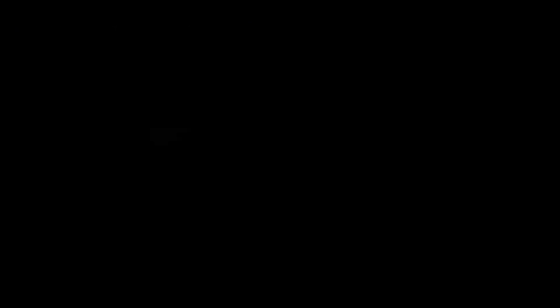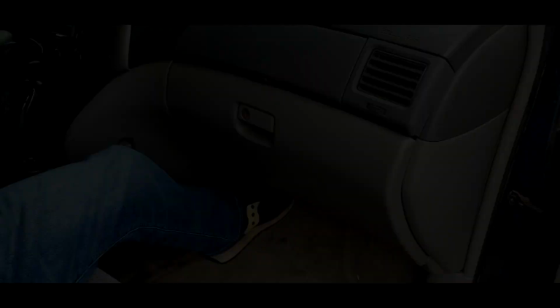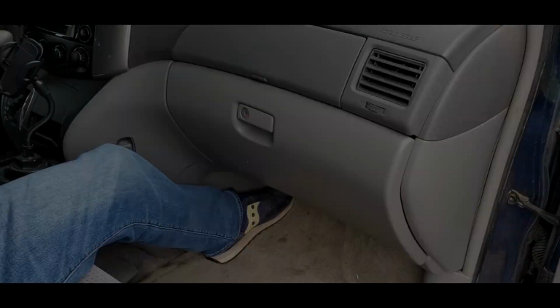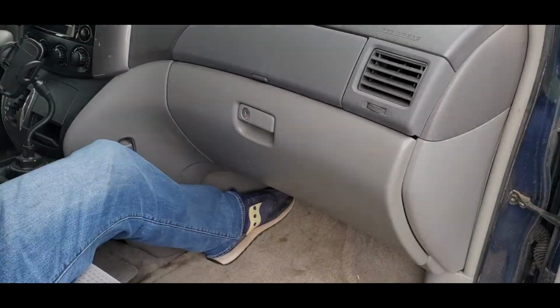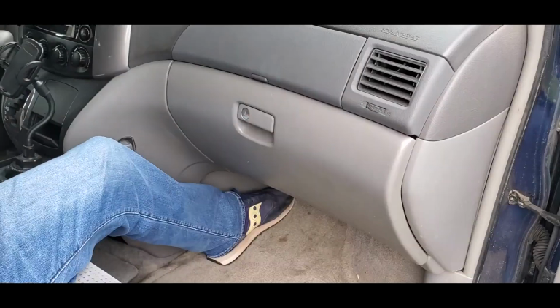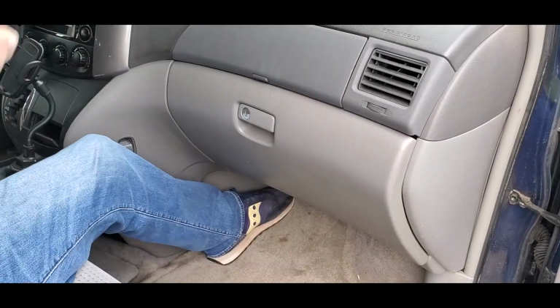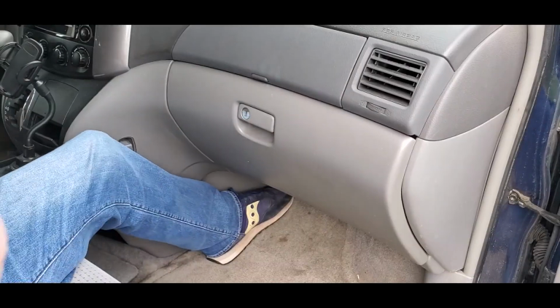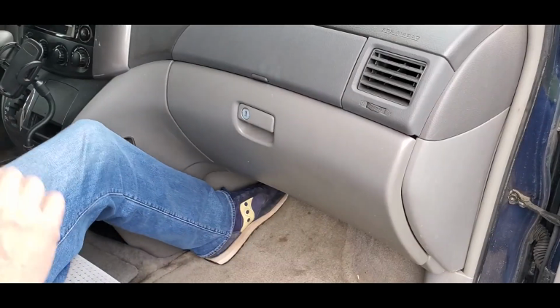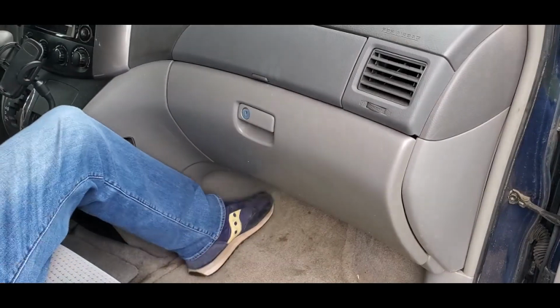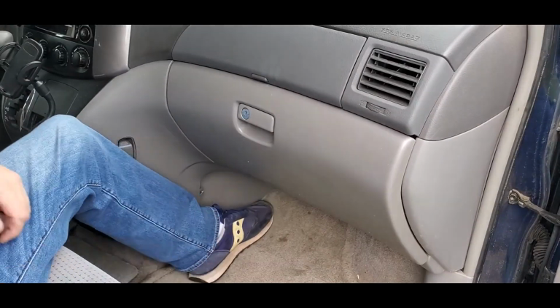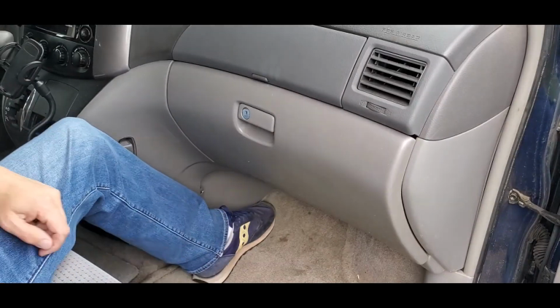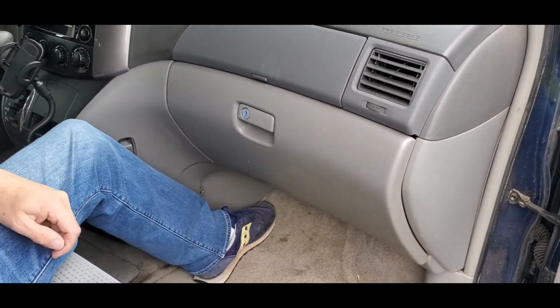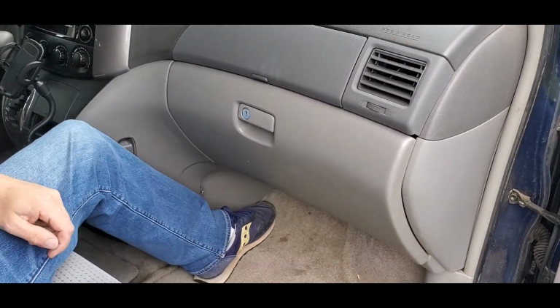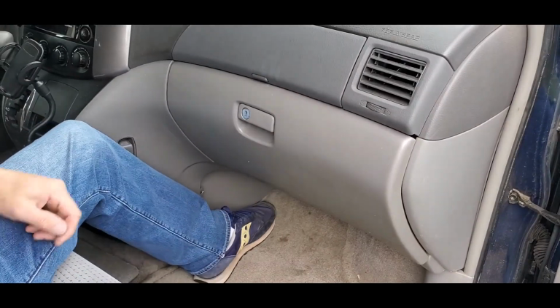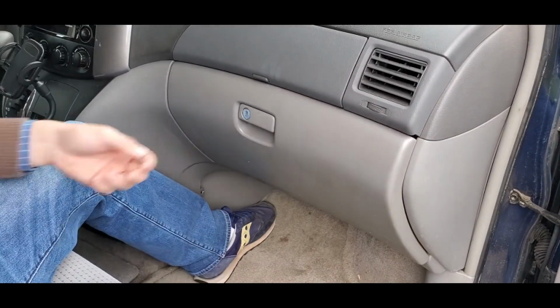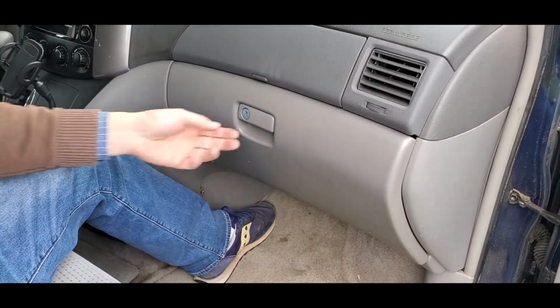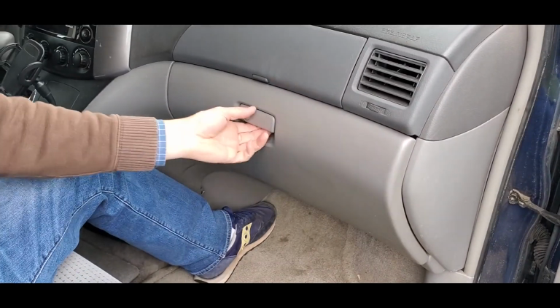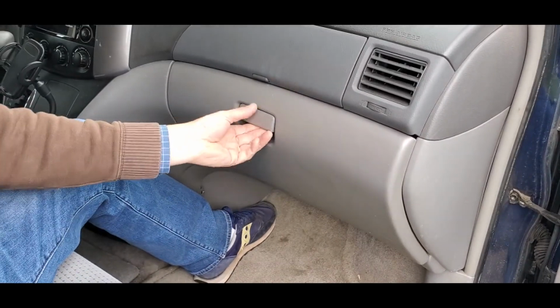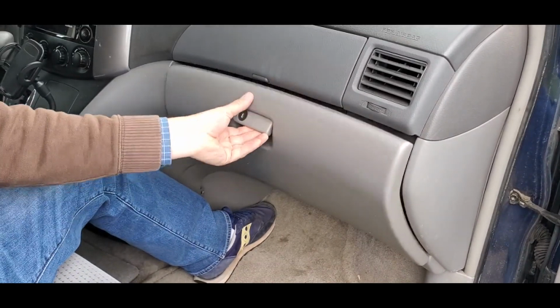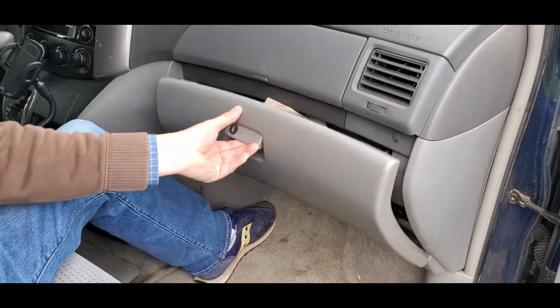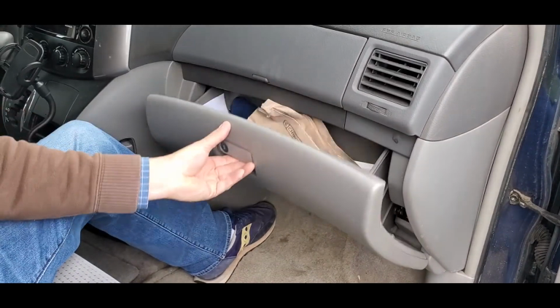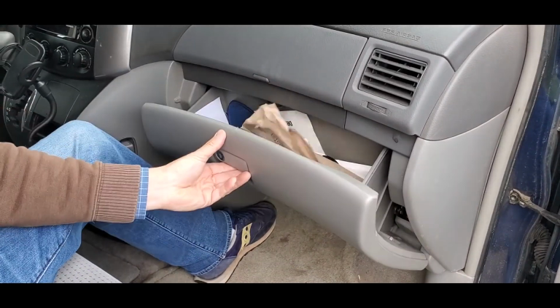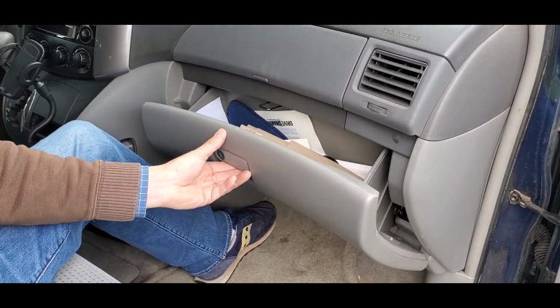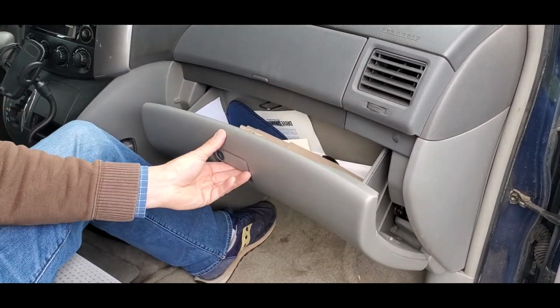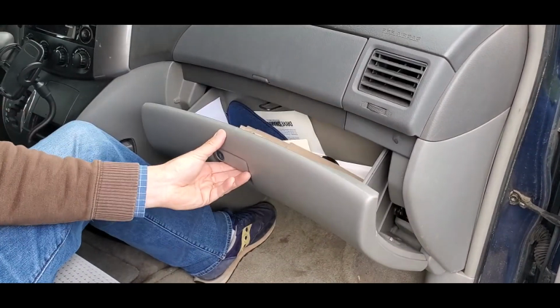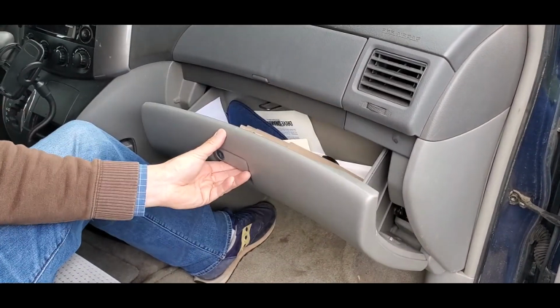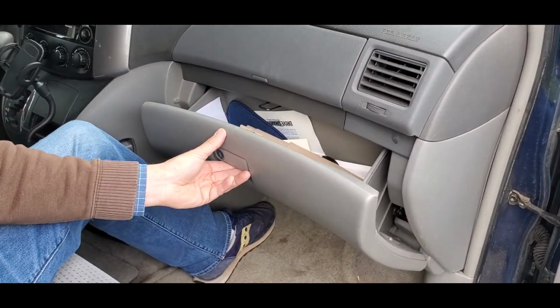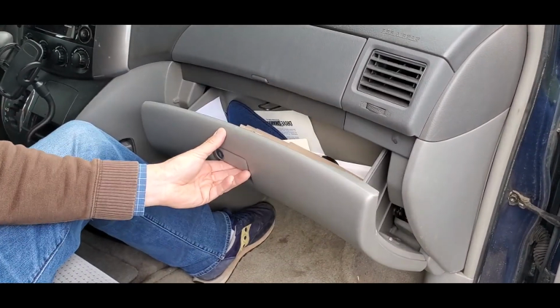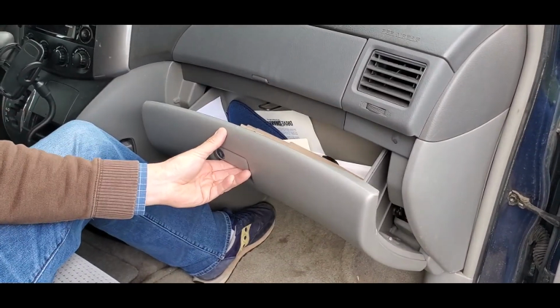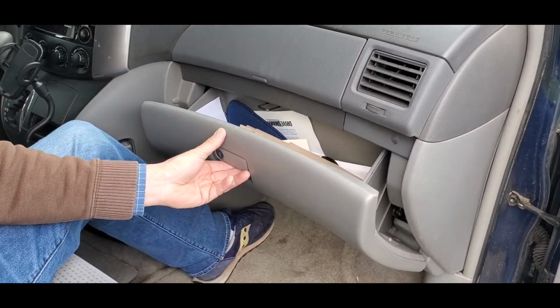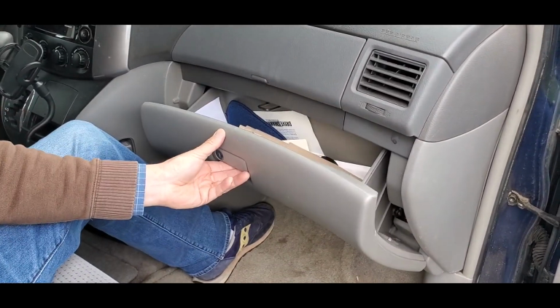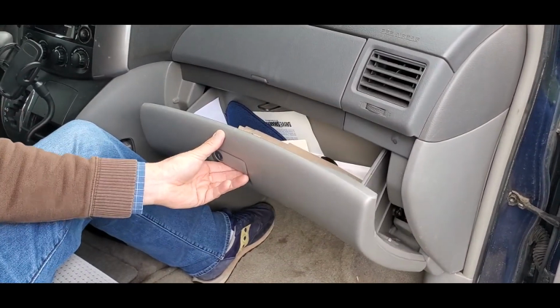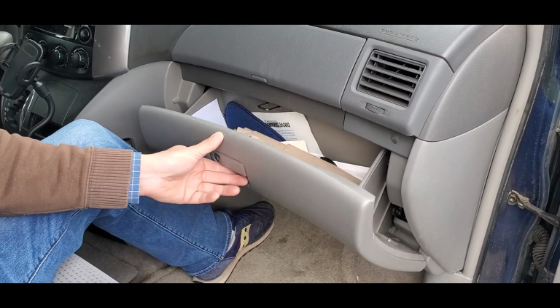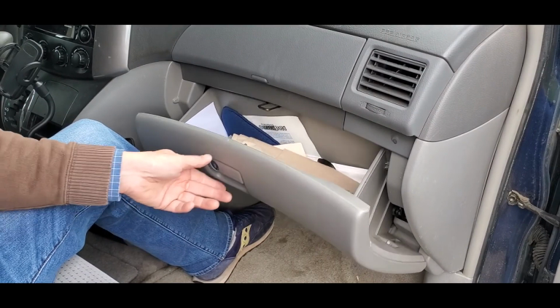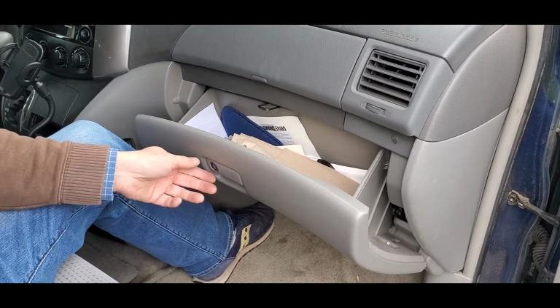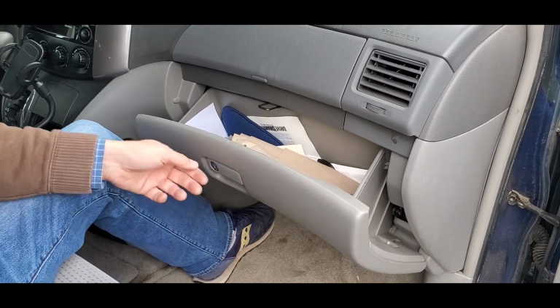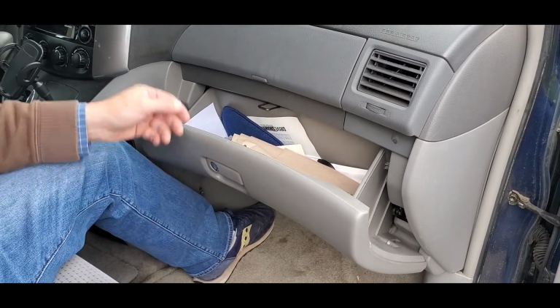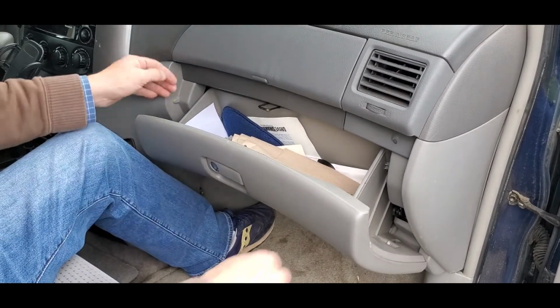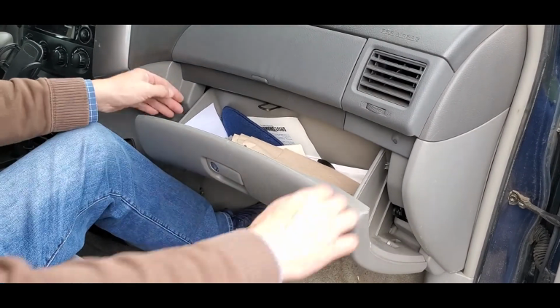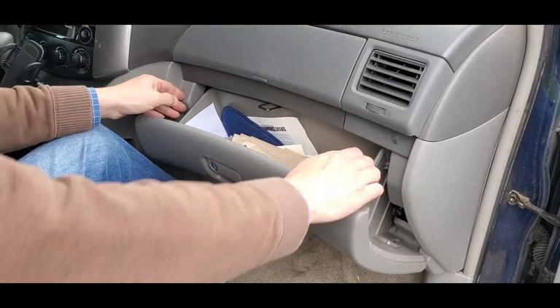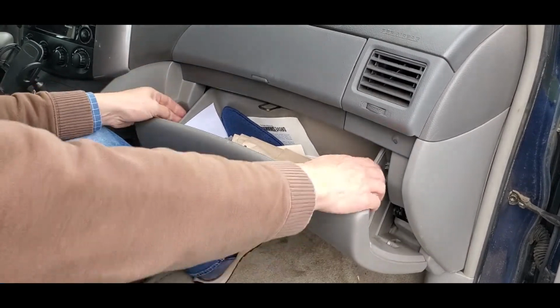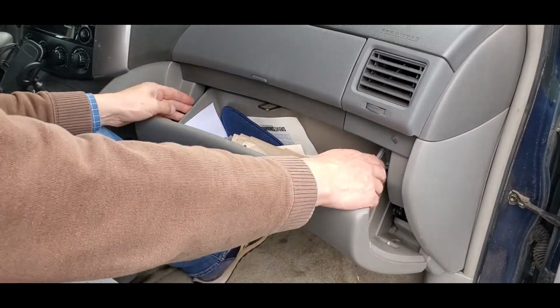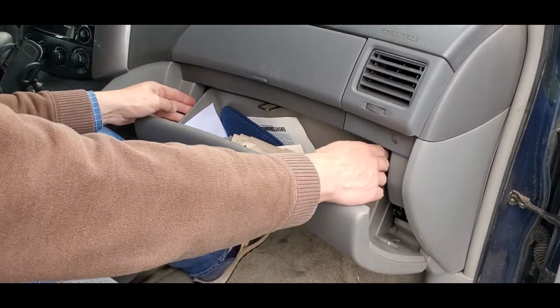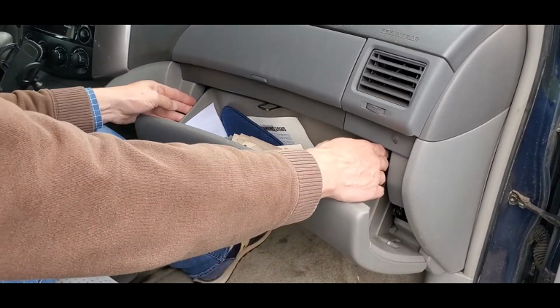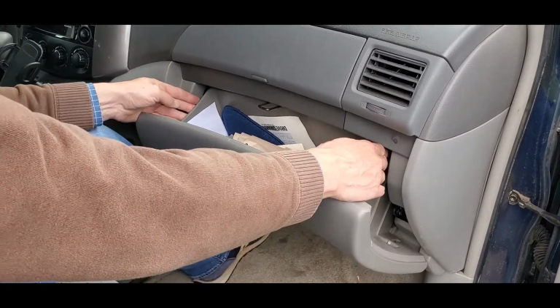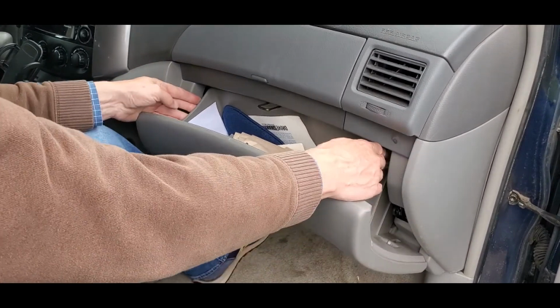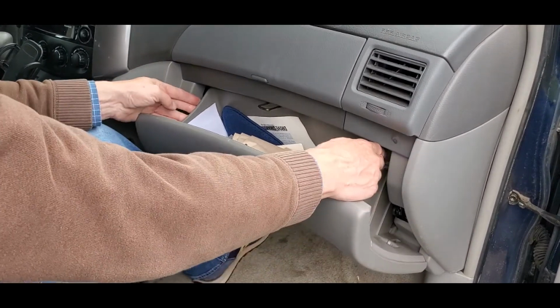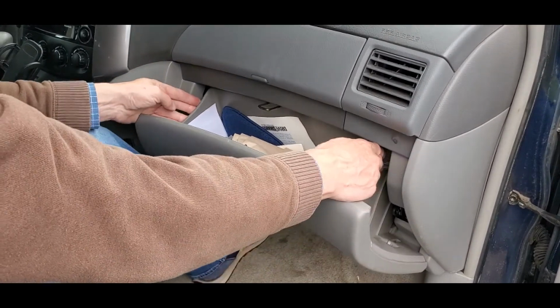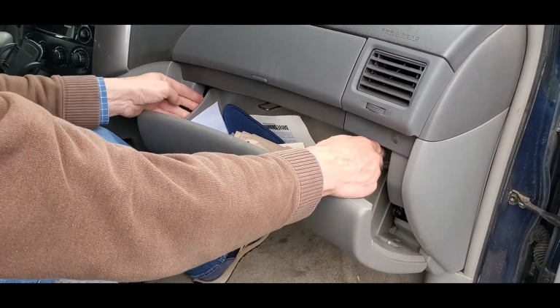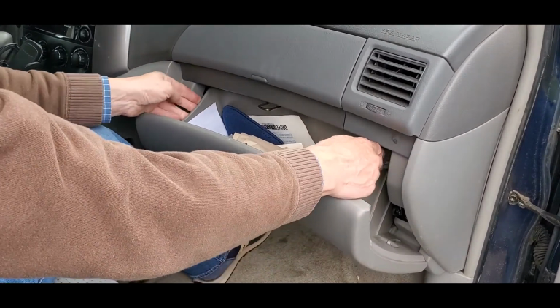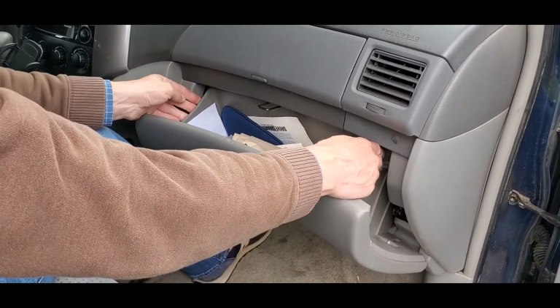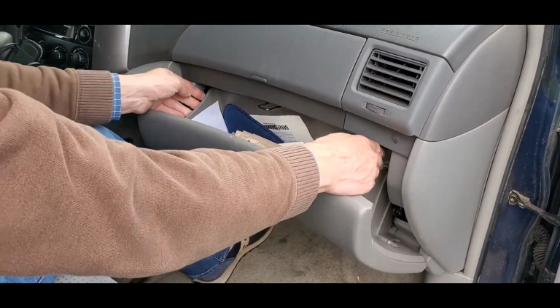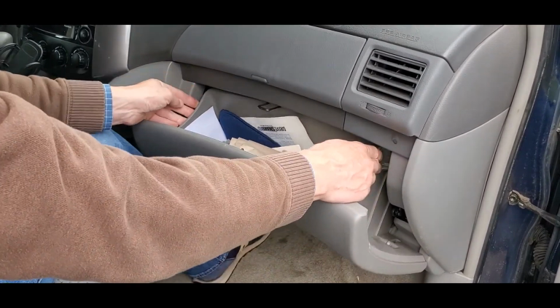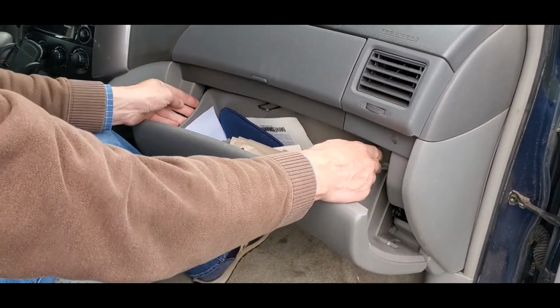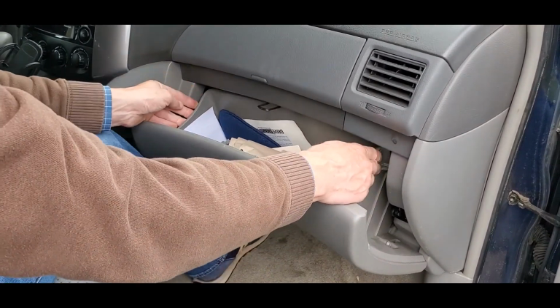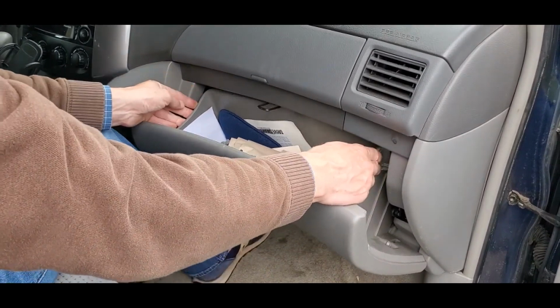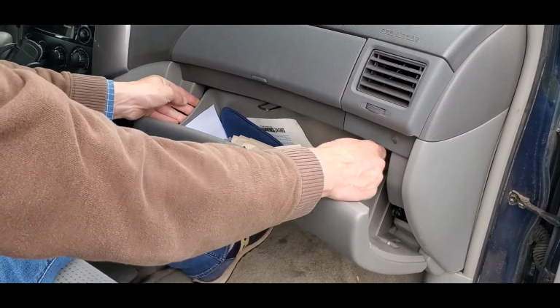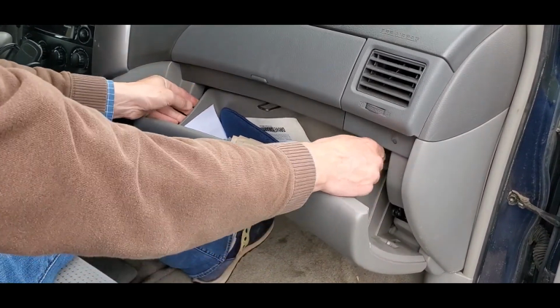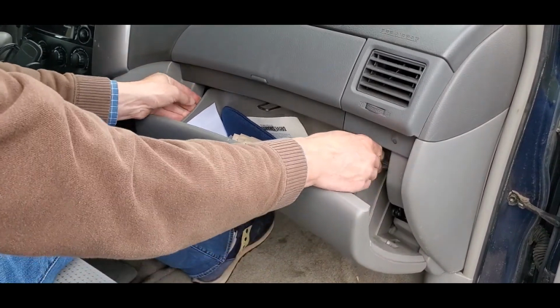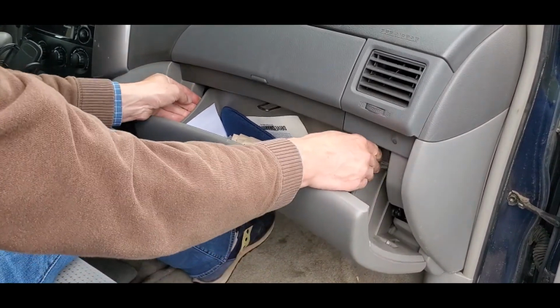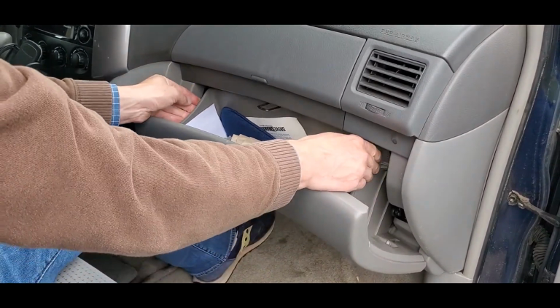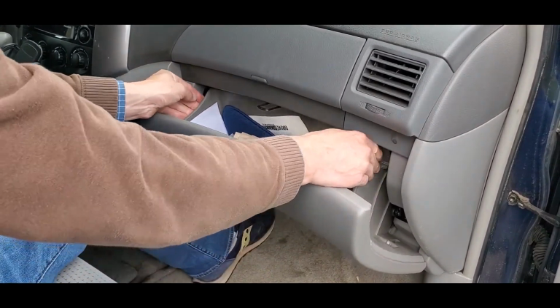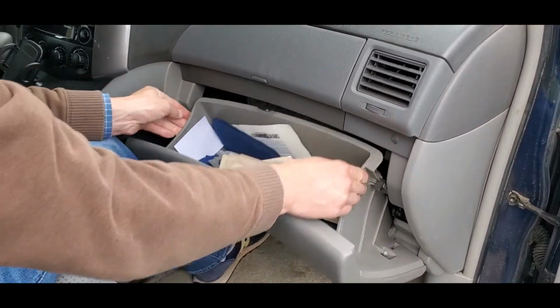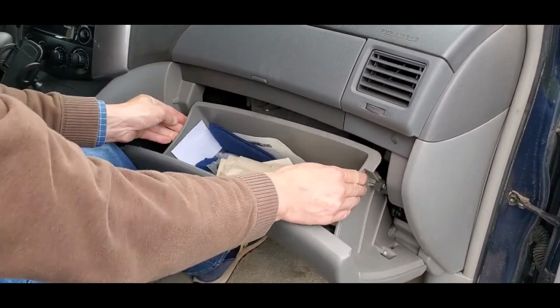Sit in the passenger seat and open the glove box. Press inward on the two sidewalls until they deflect slightly, then pull the glove box out.